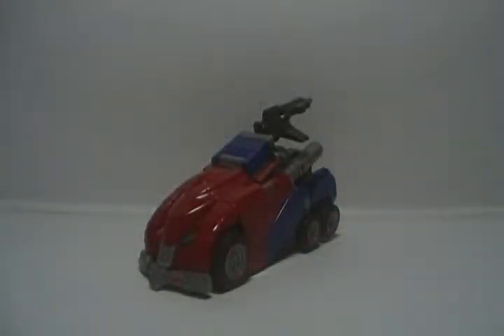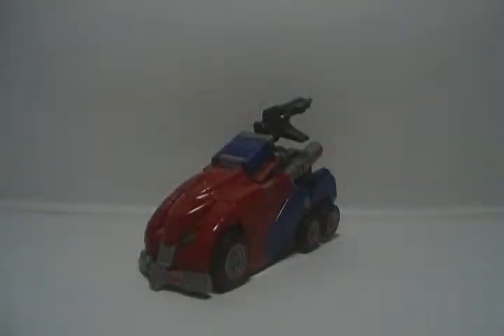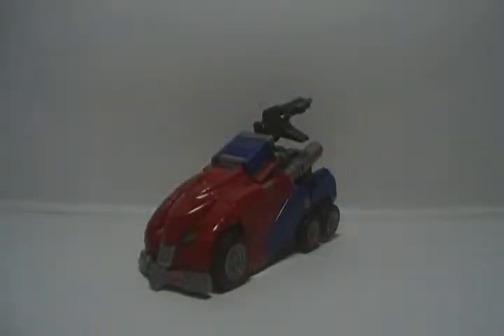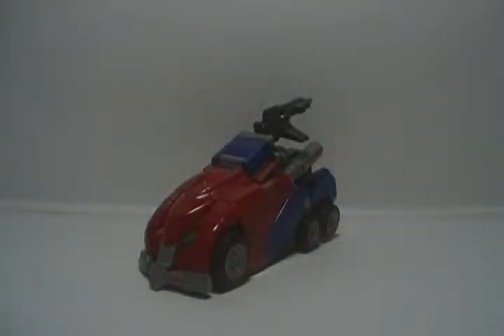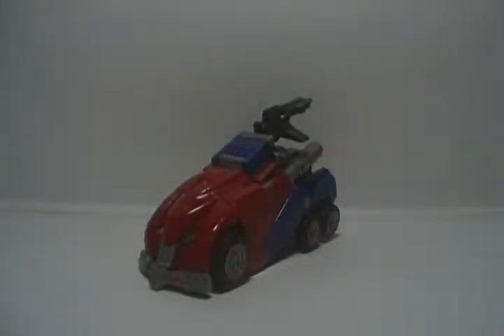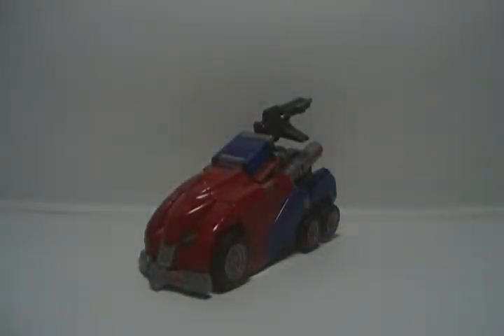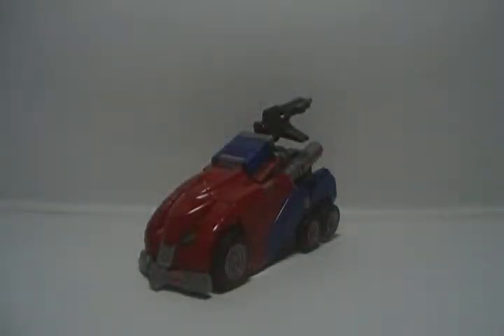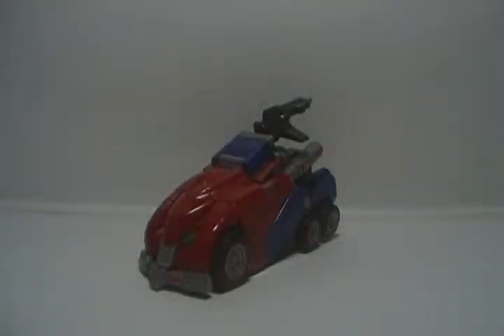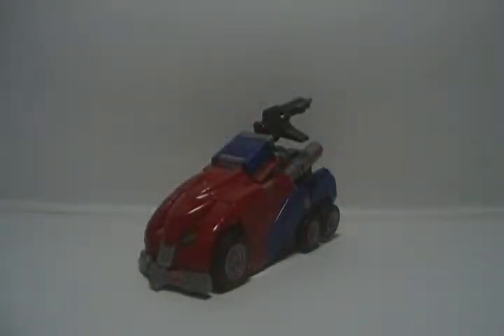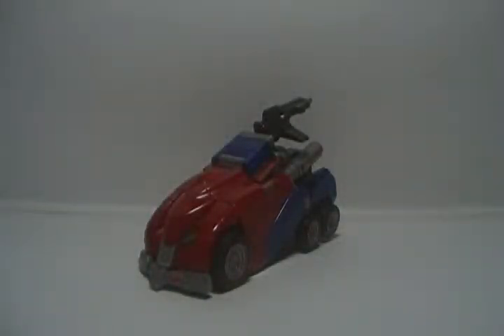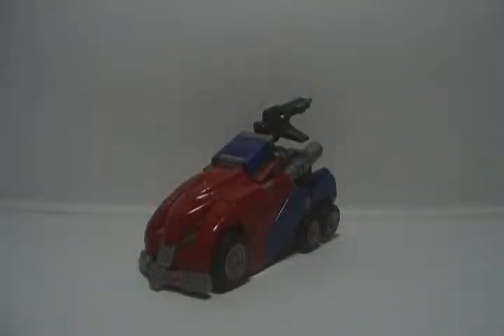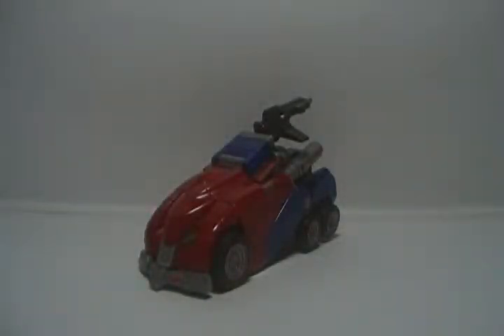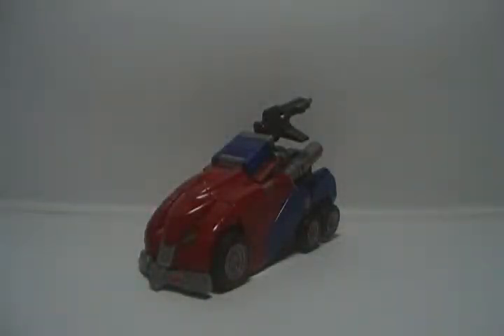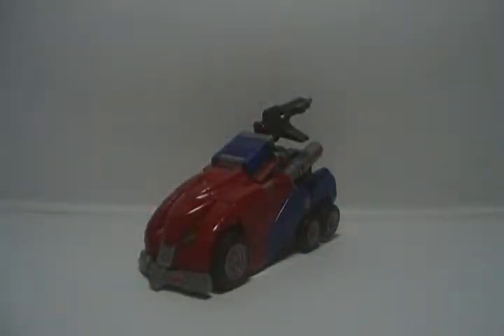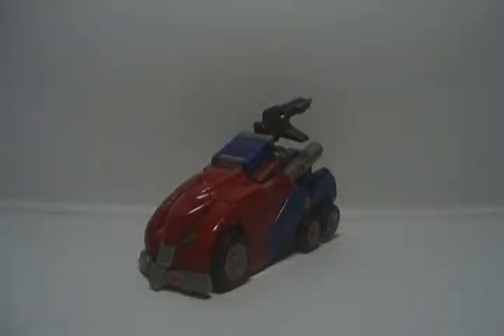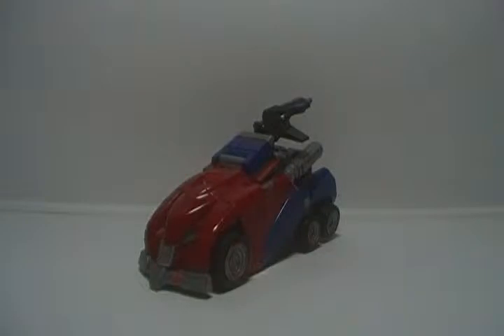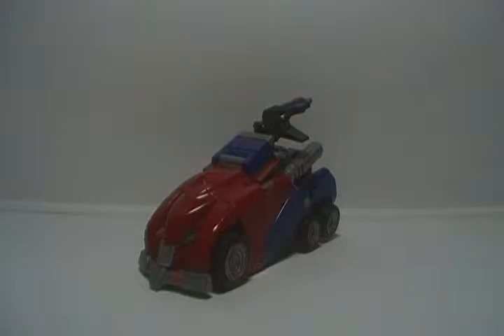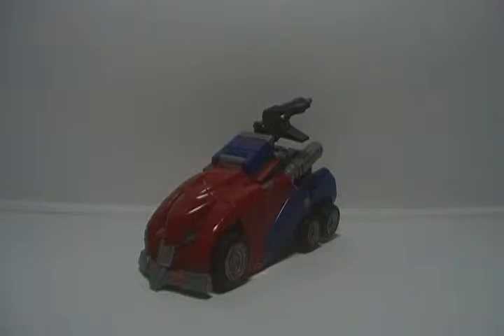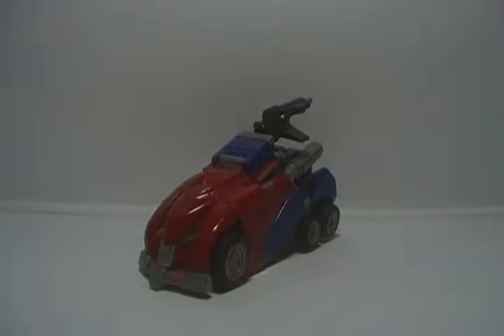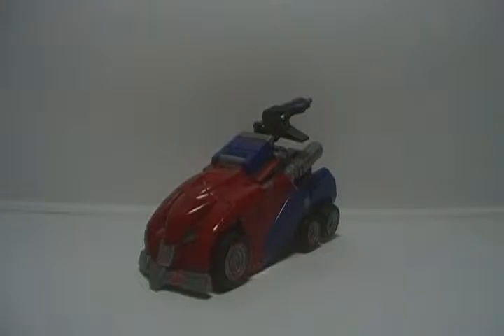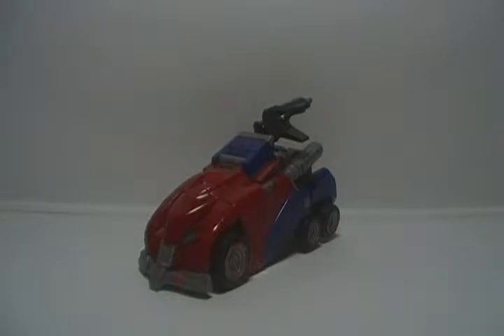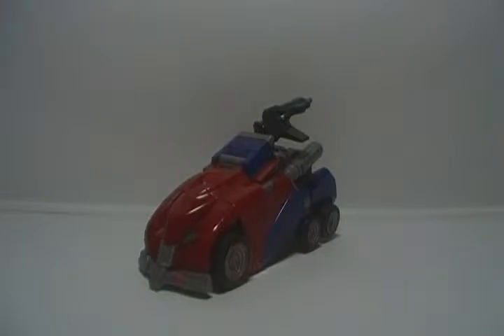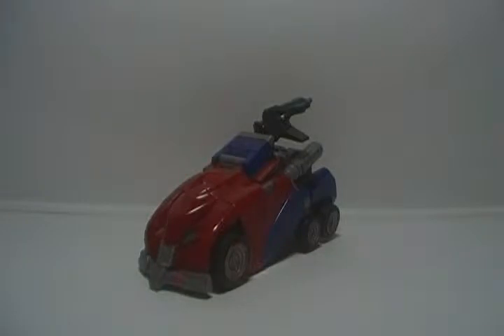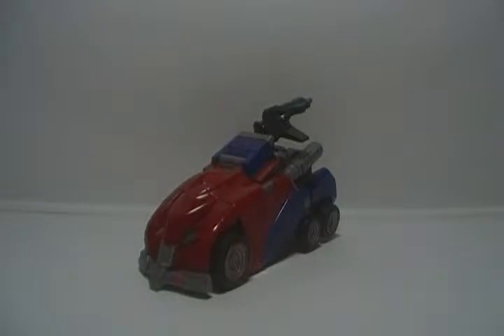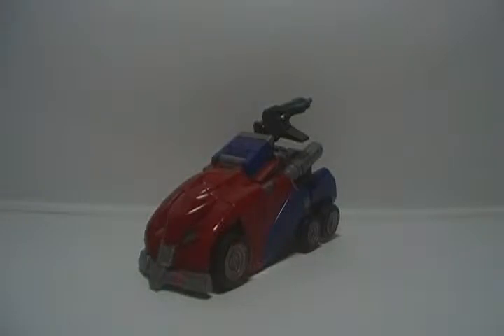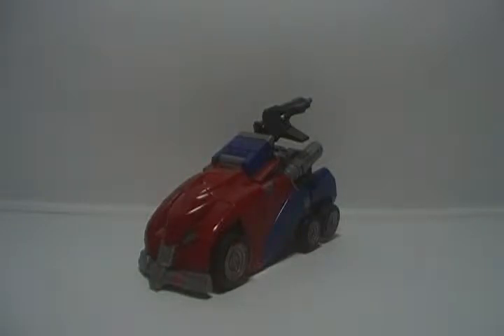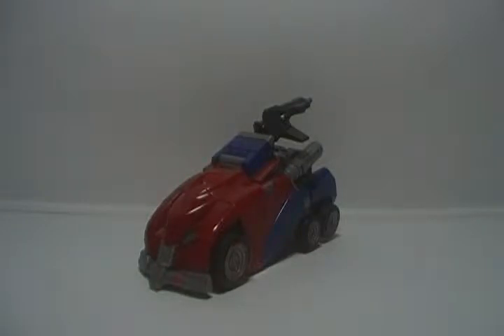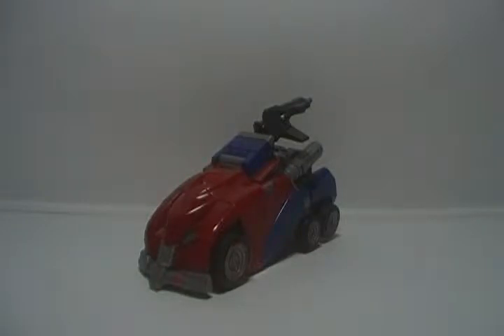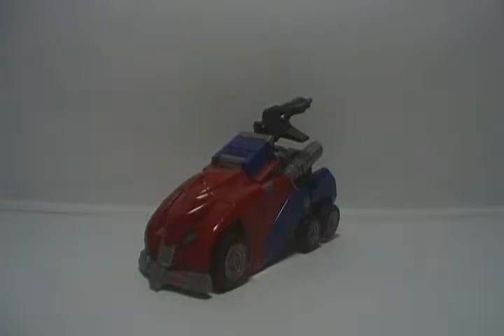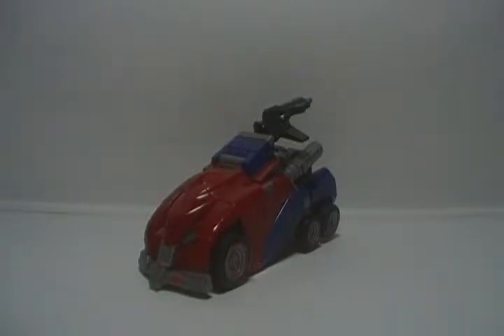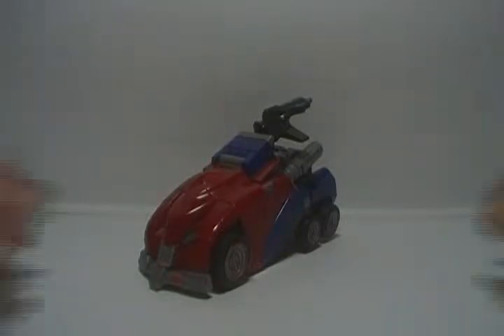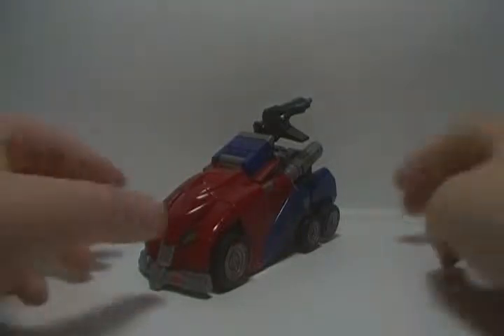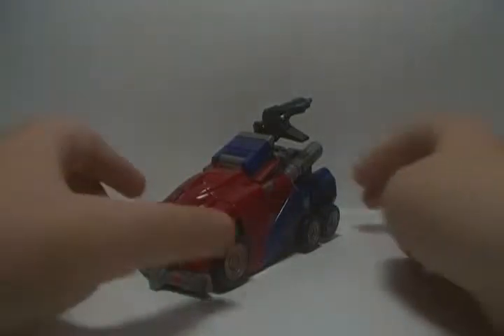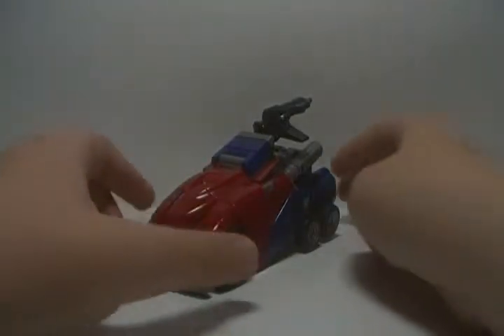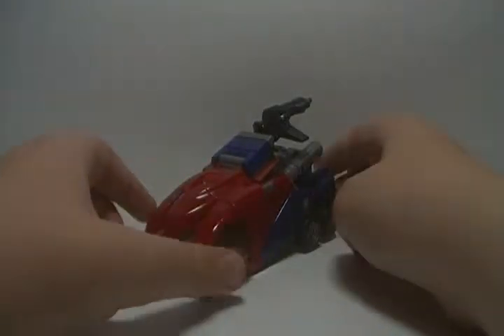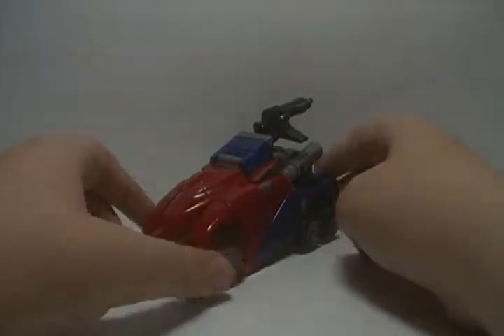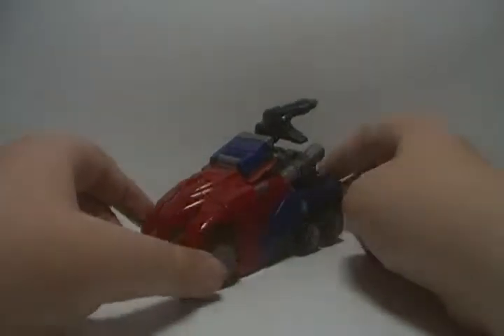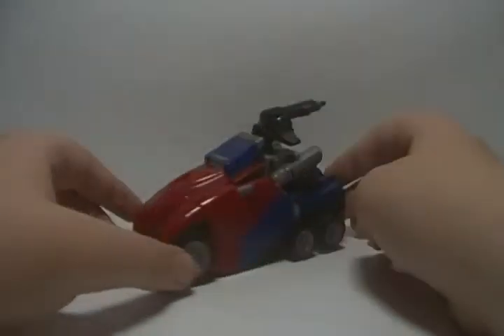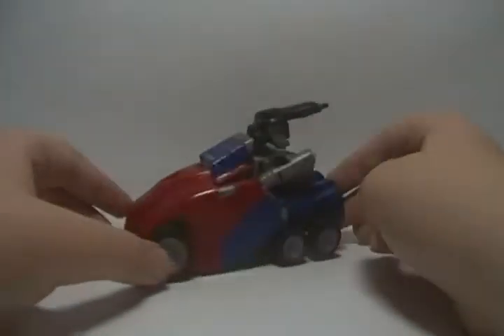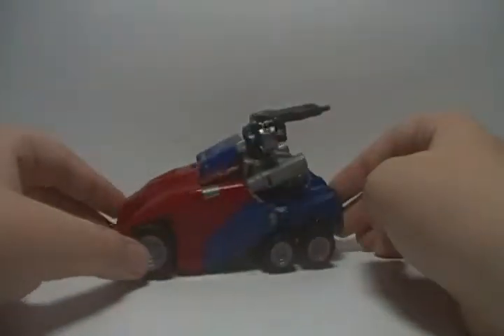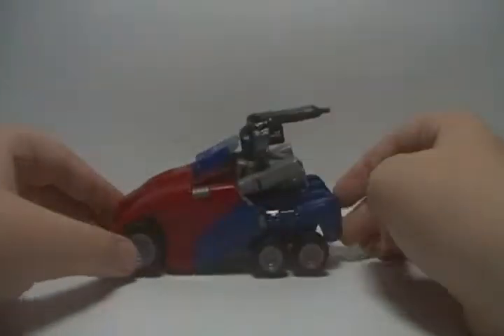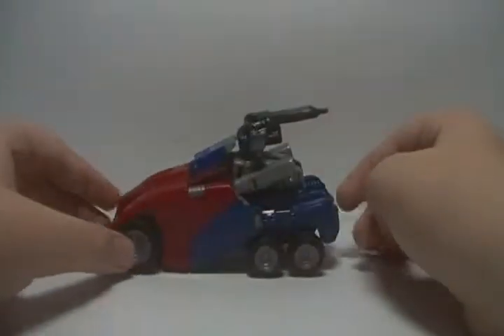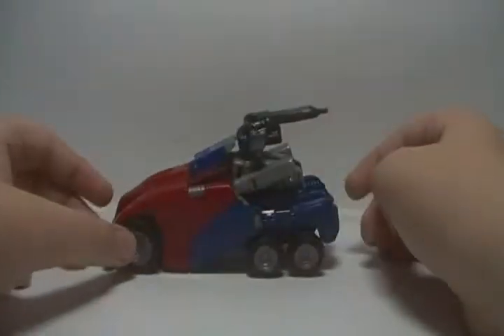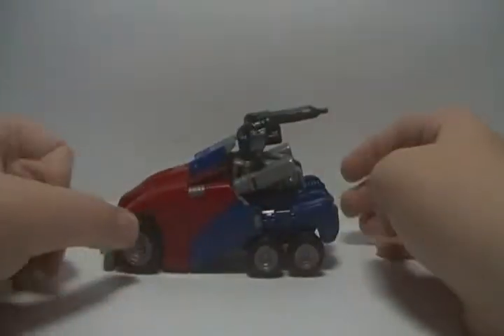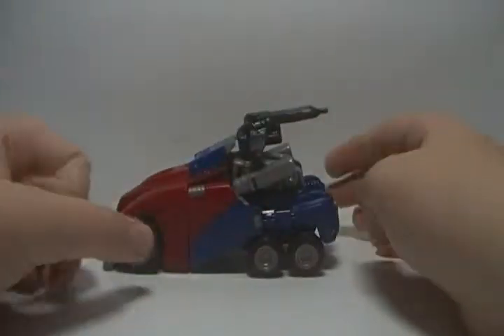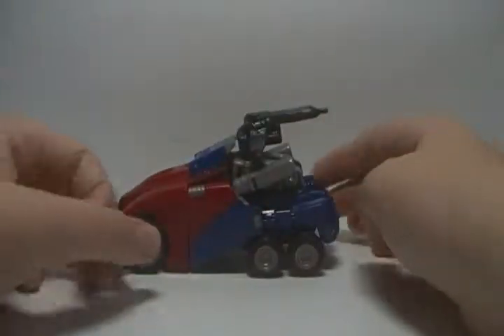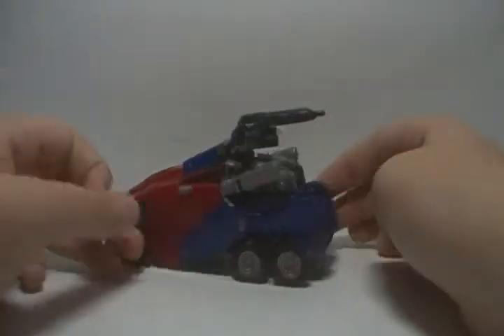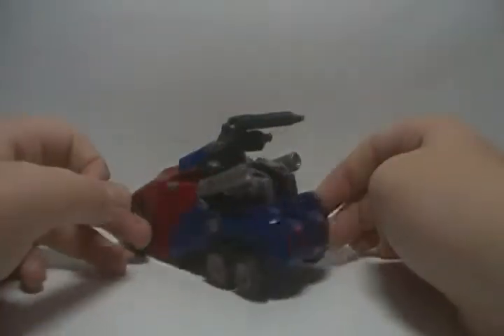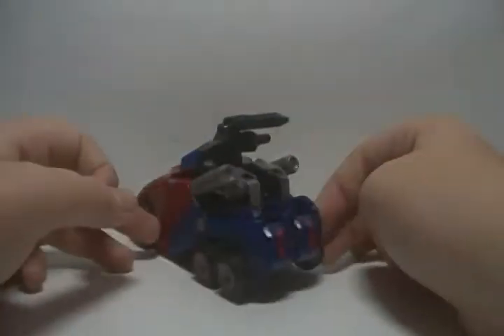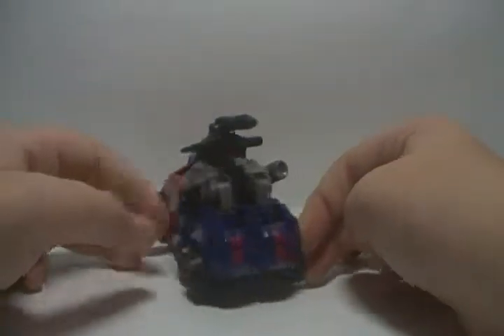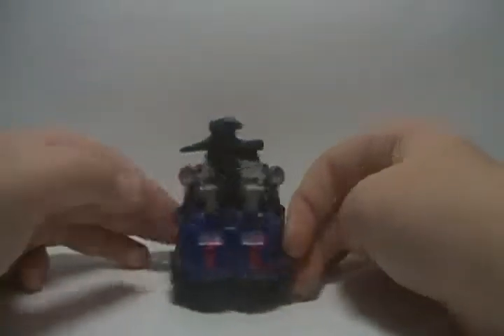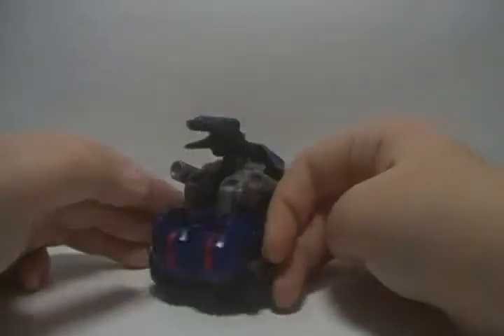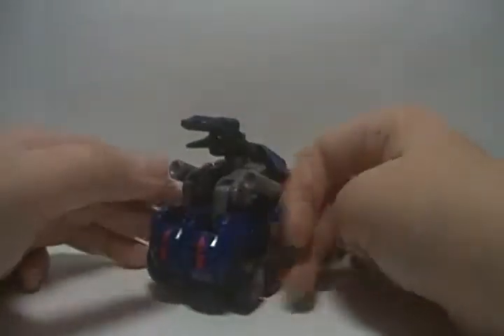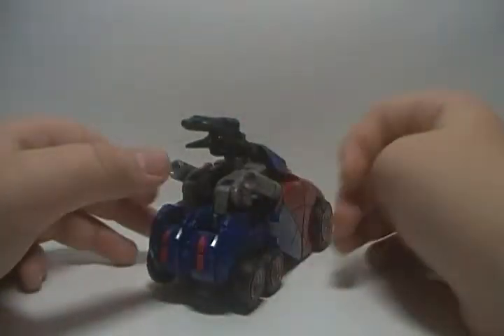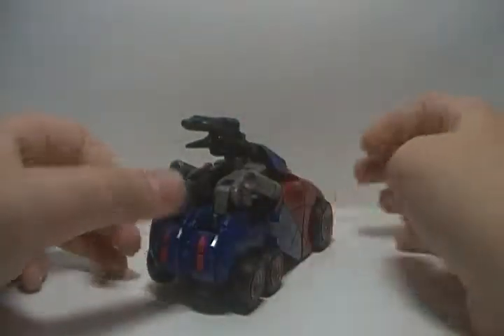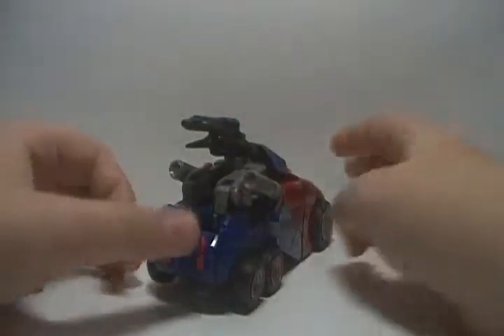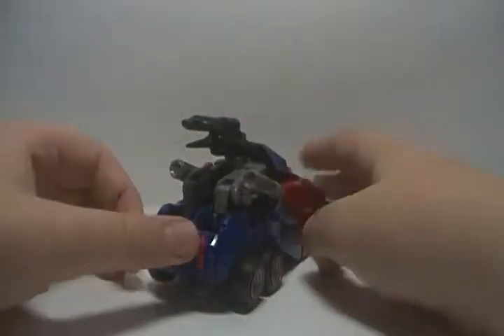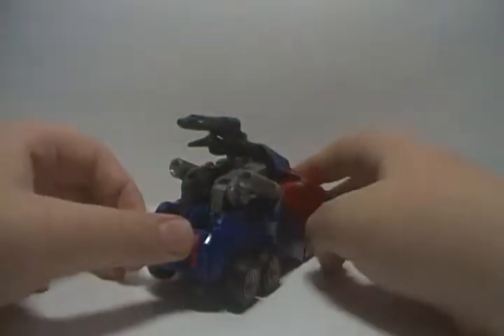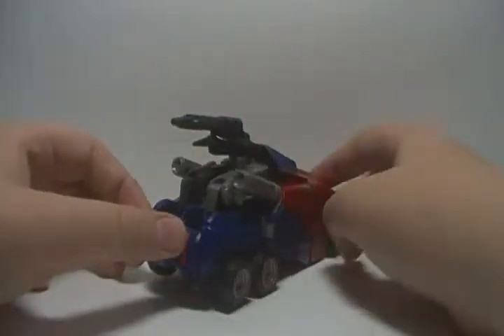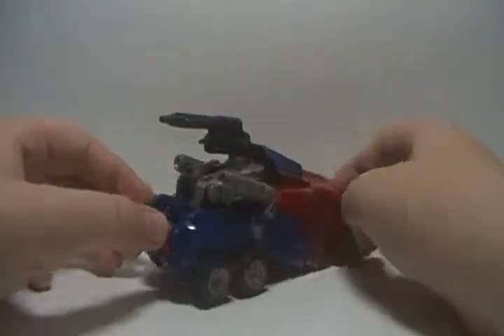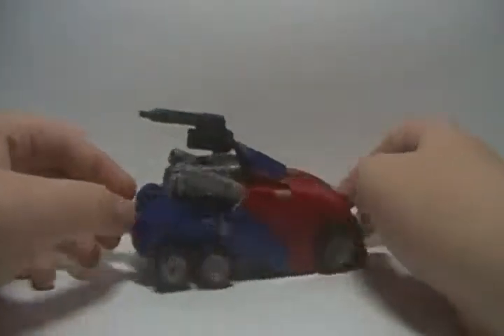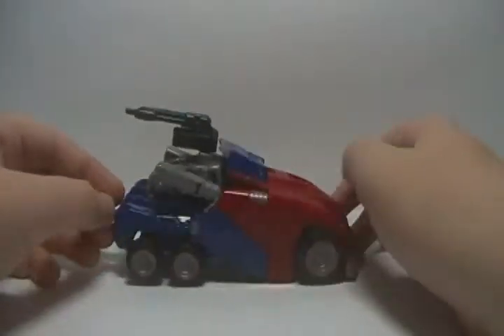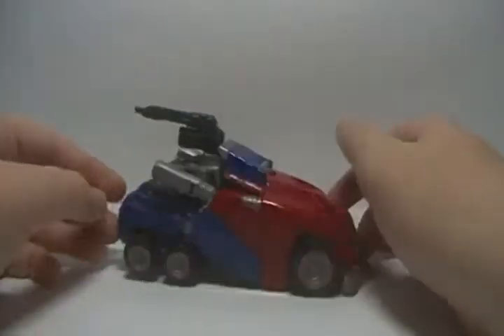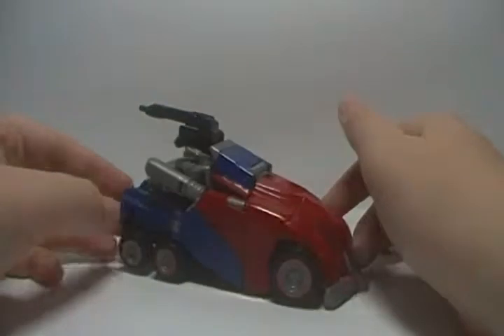Well, hello there. I'm Core Doll Prime, and I'm bringing you a tour review on Generations, War for Cybertron, Optimus Prime.